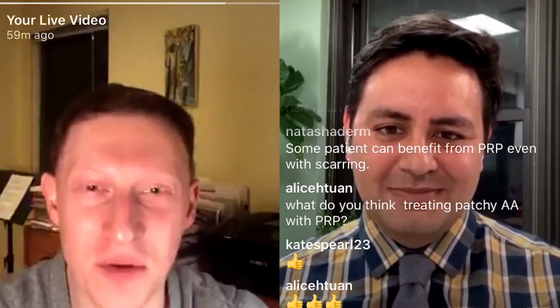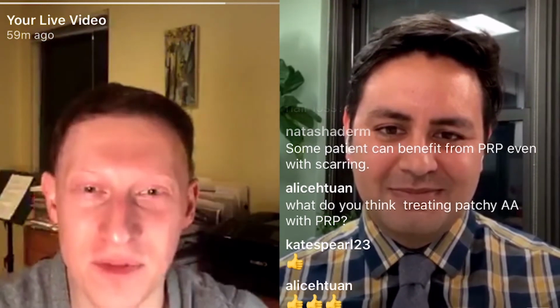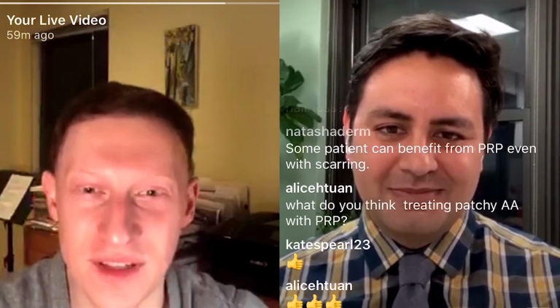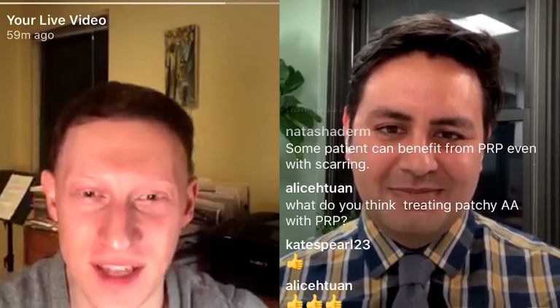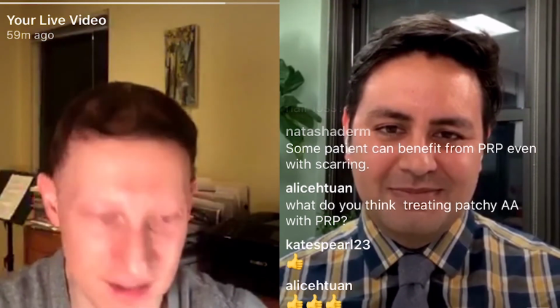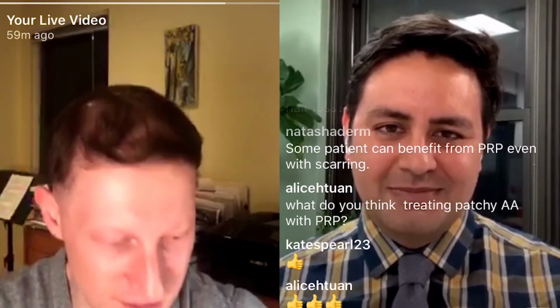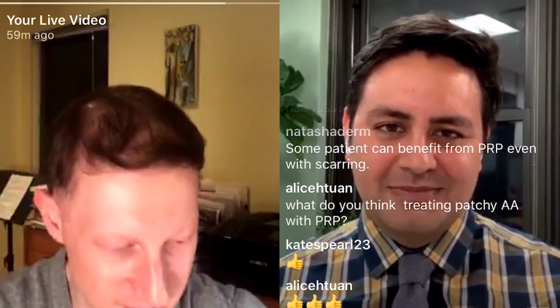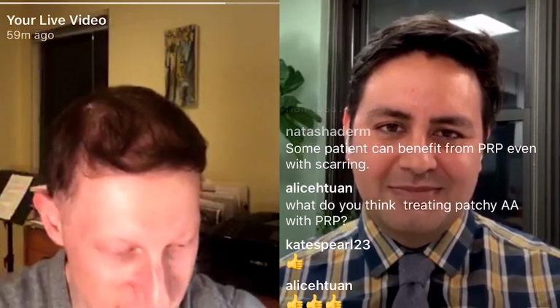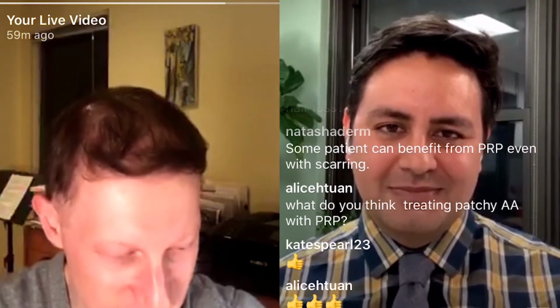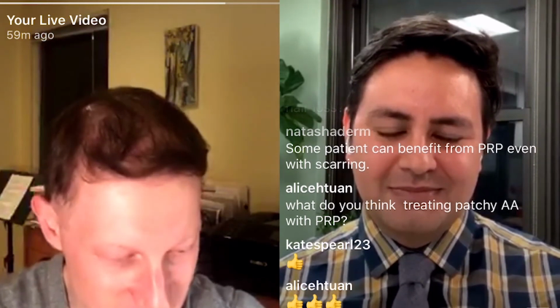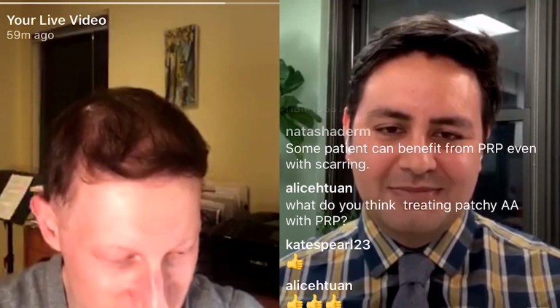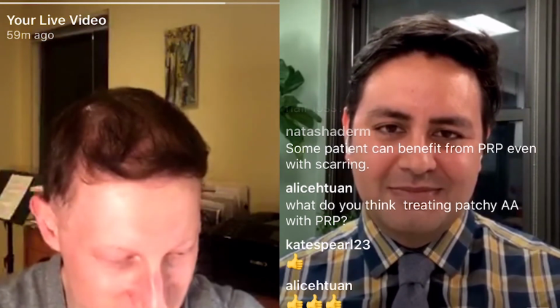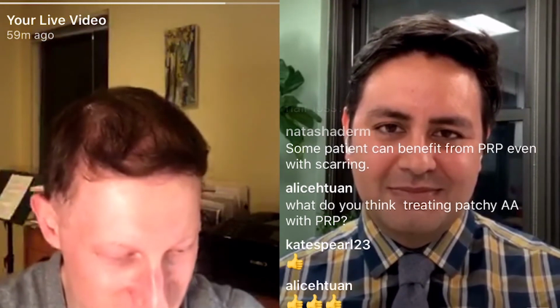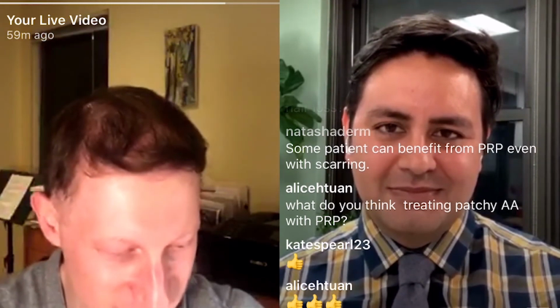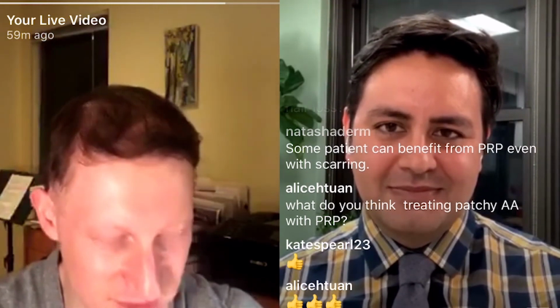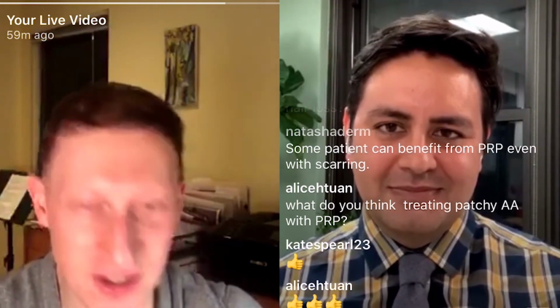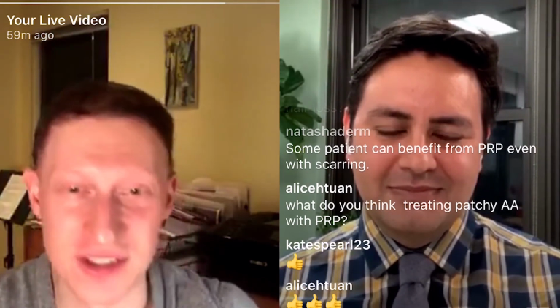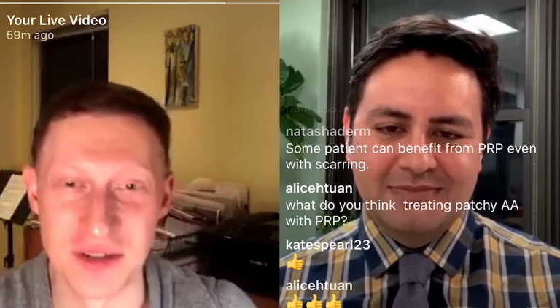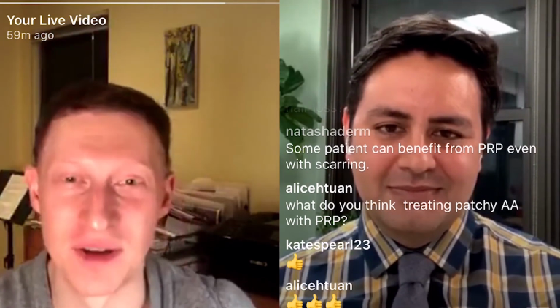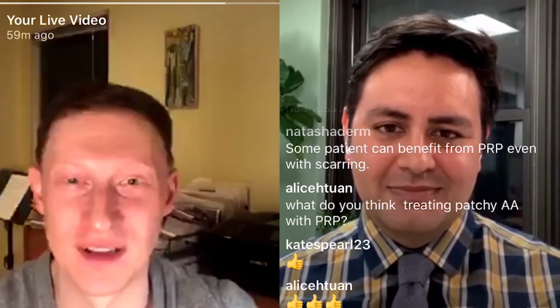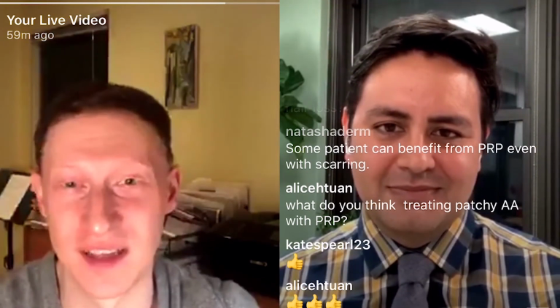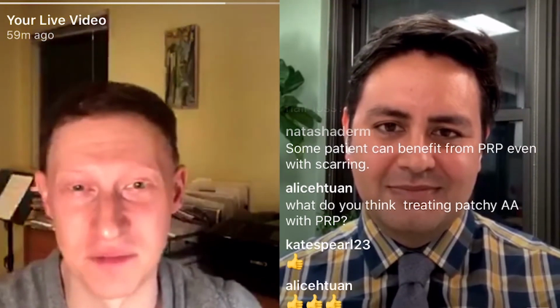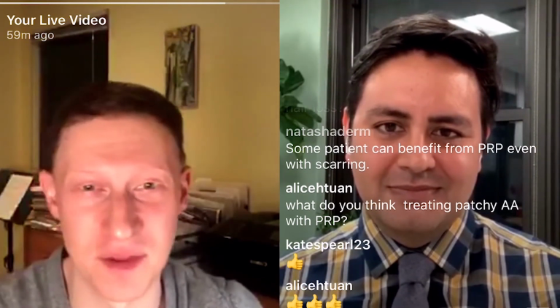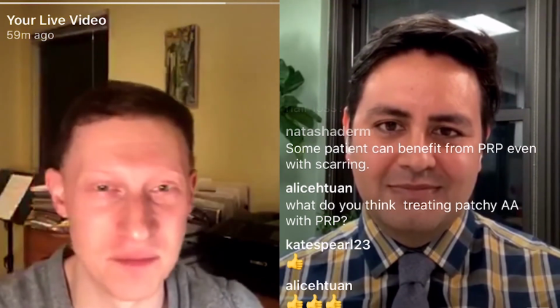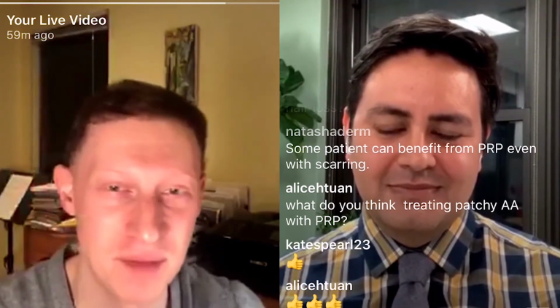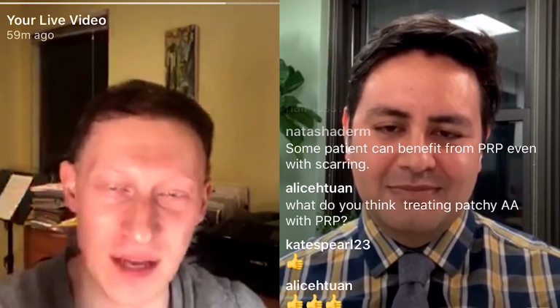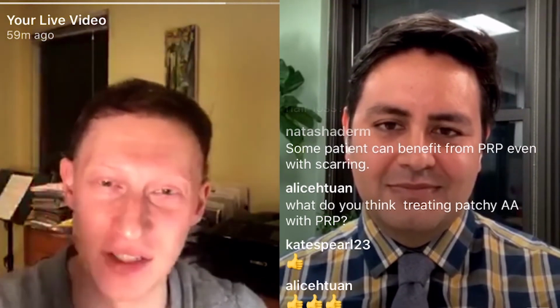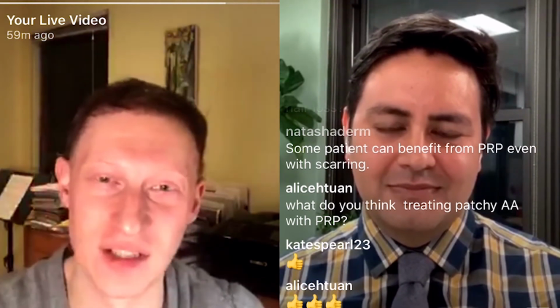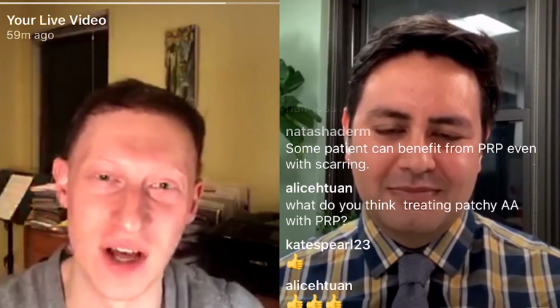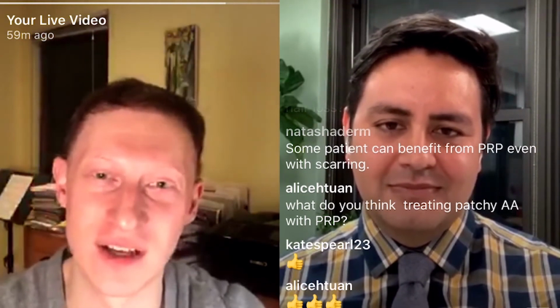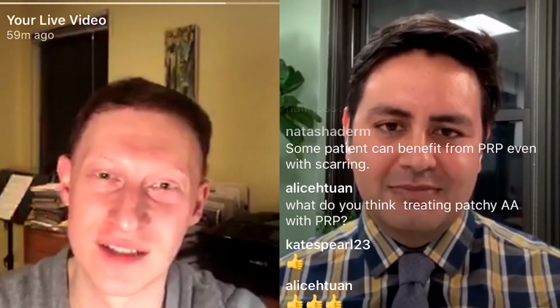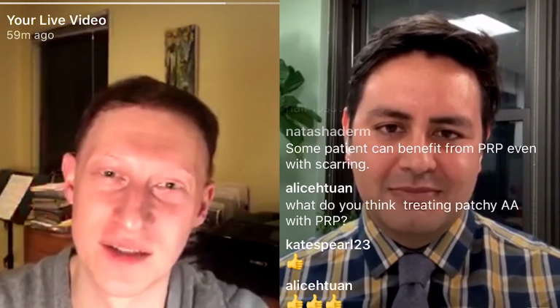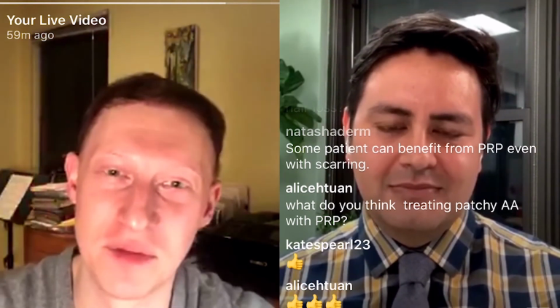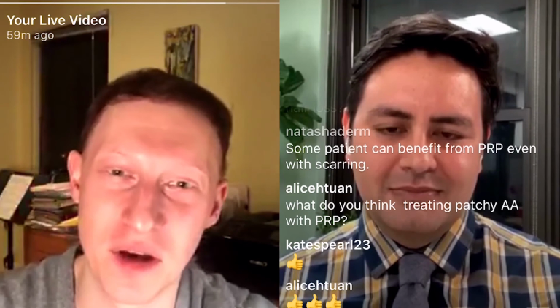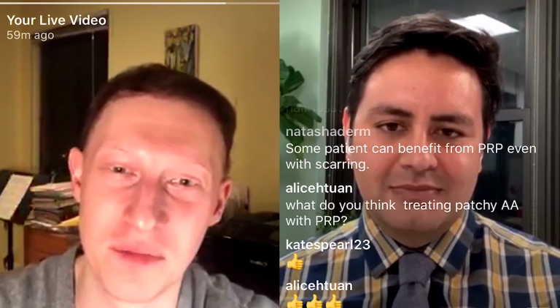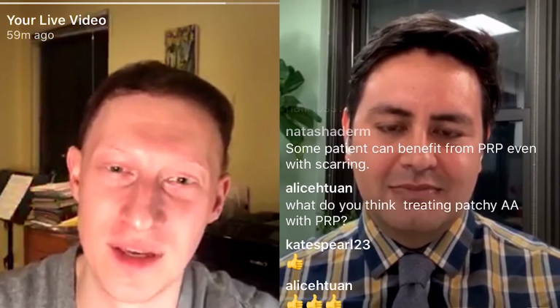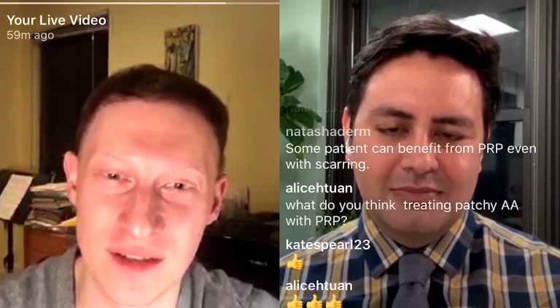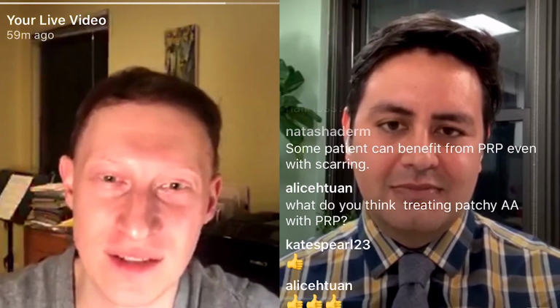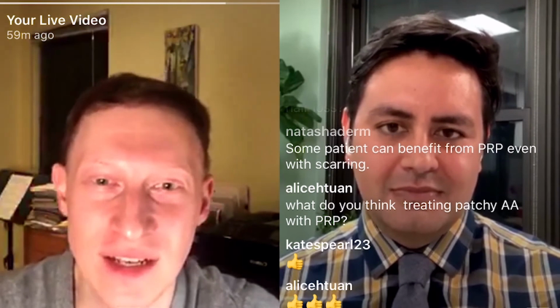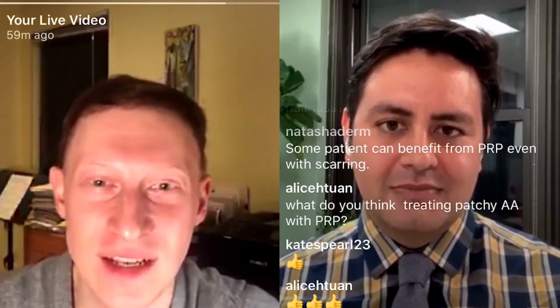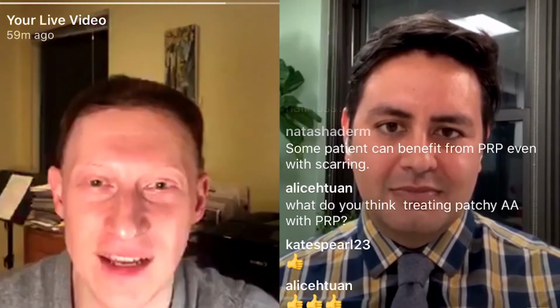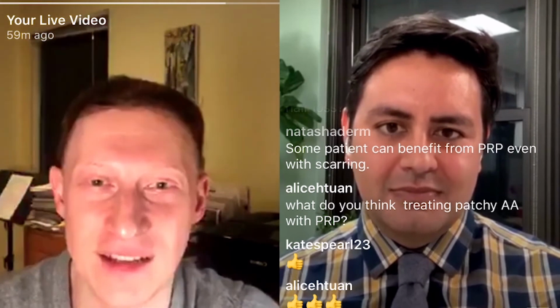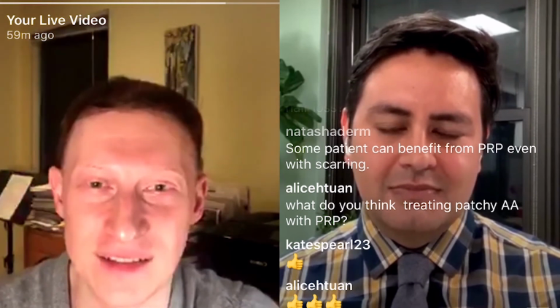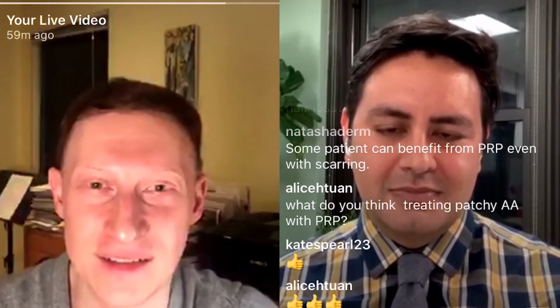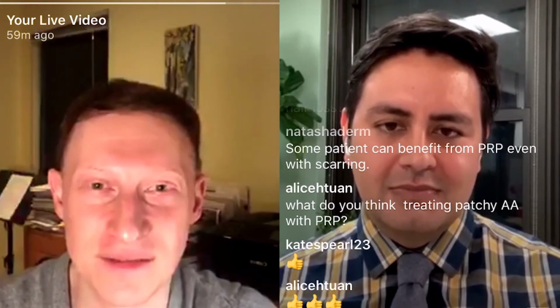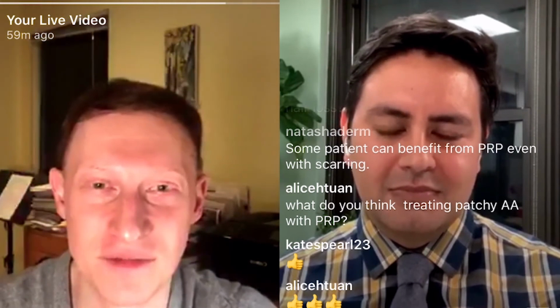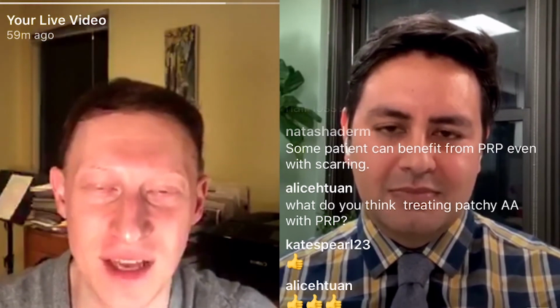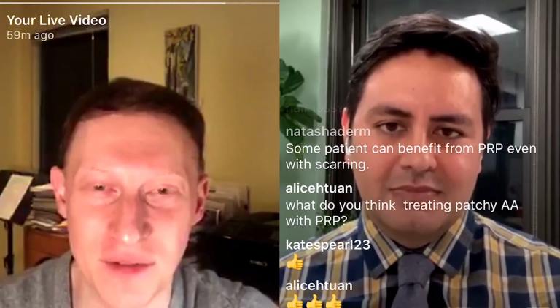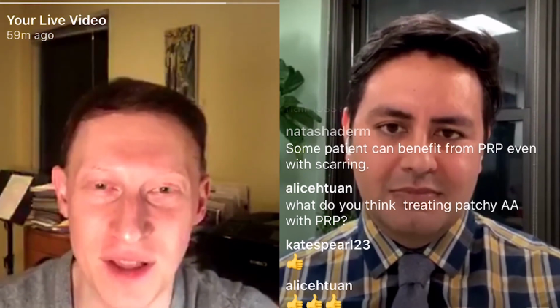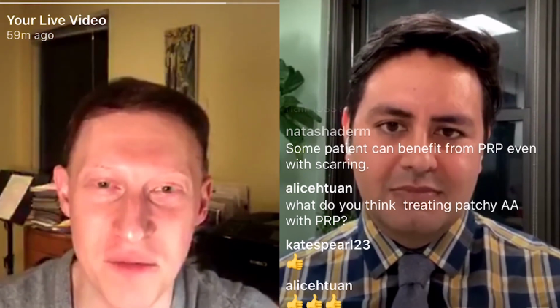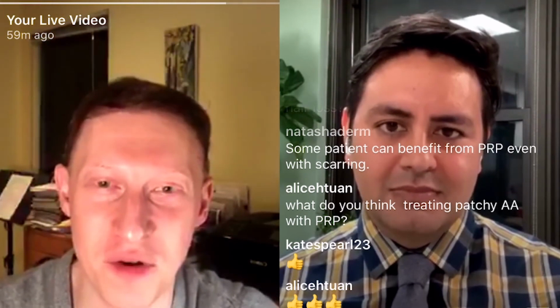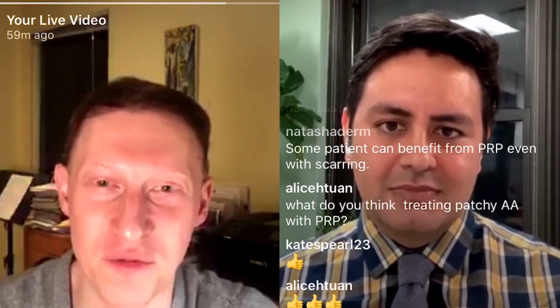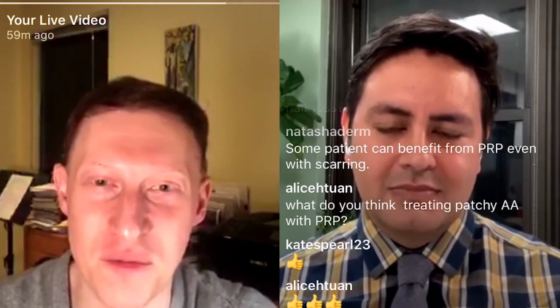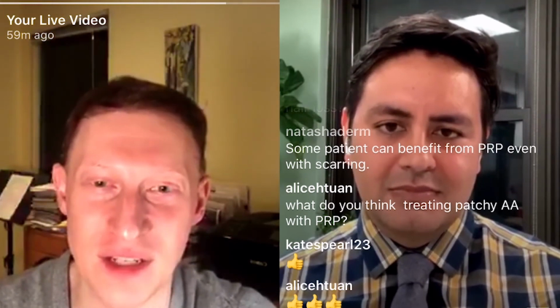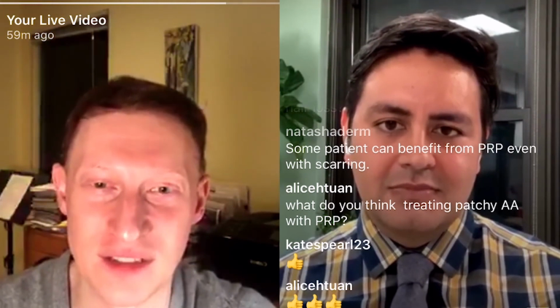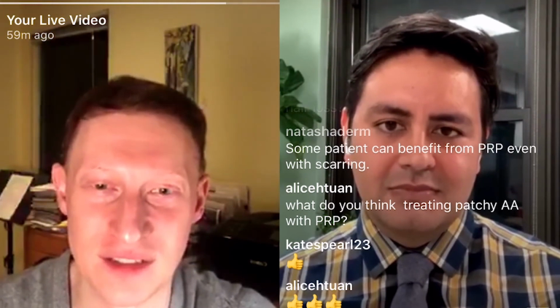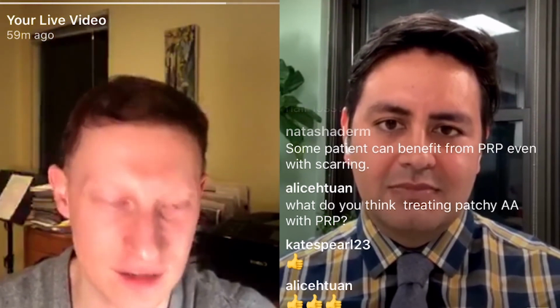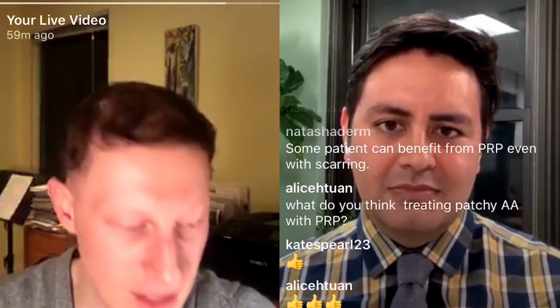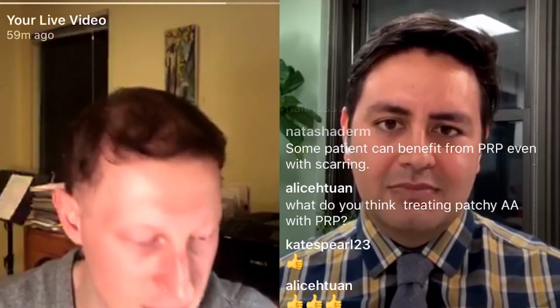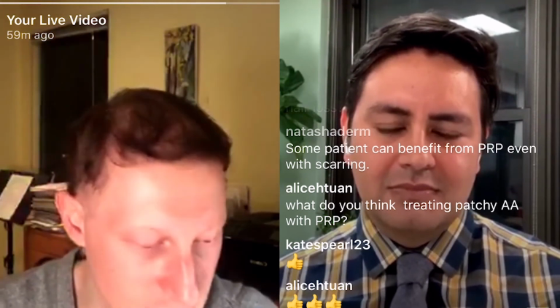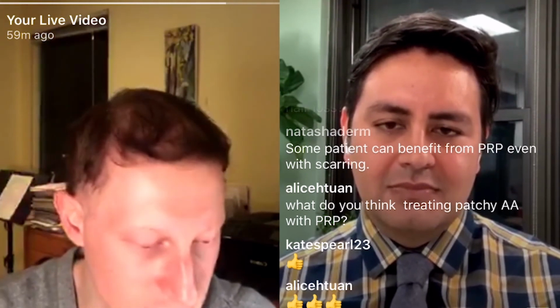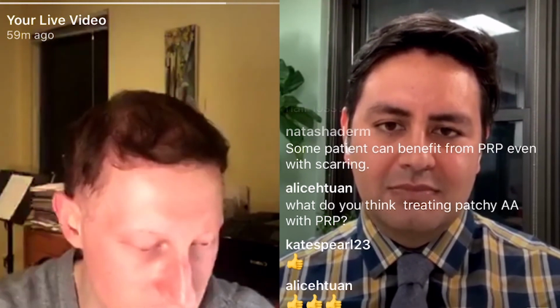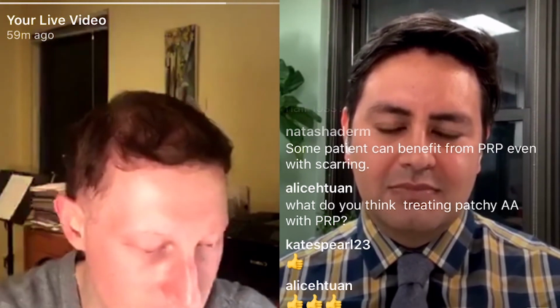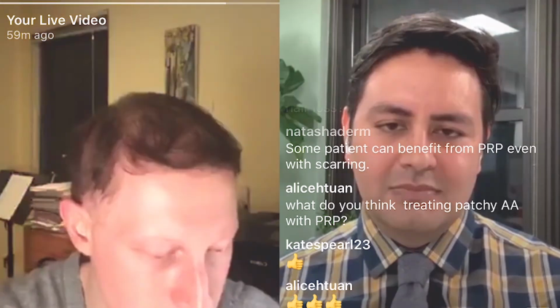So hopefully that answered the question about patchy loss and PRP, and gave a lot more information. Thank you for that.